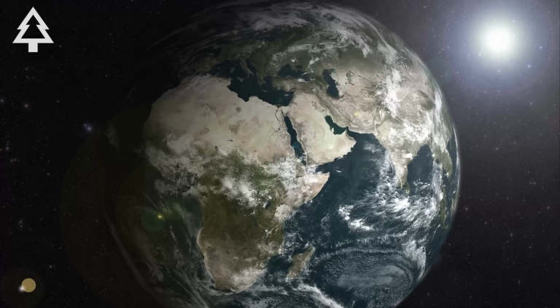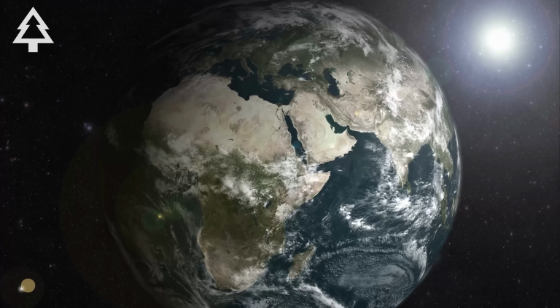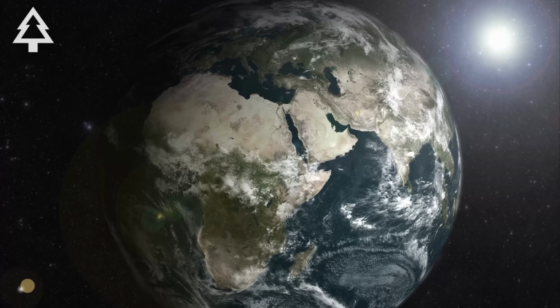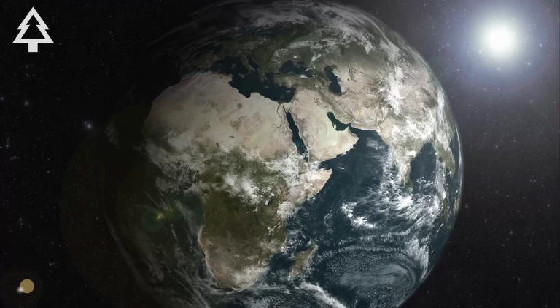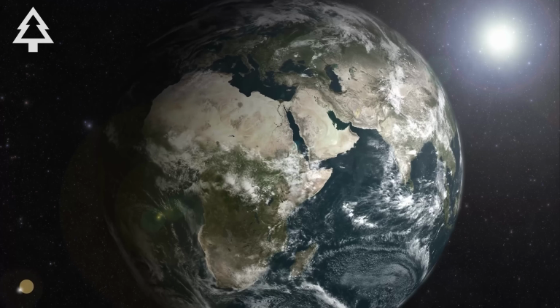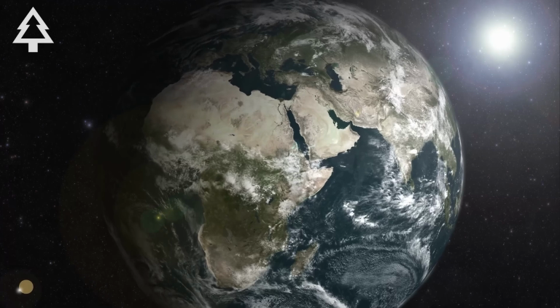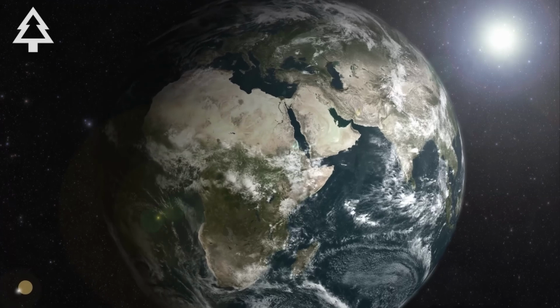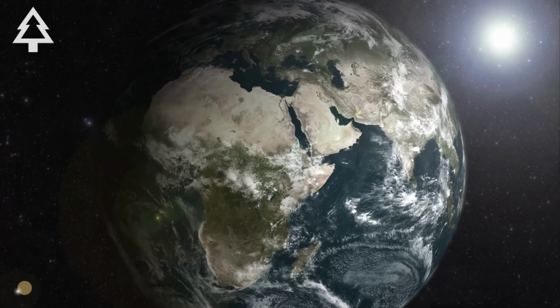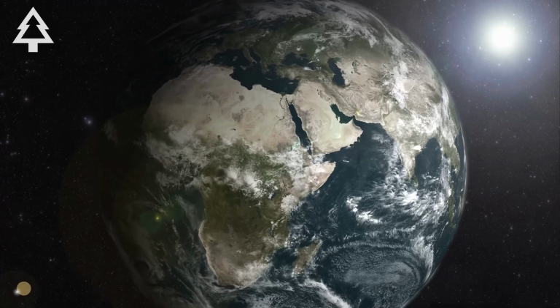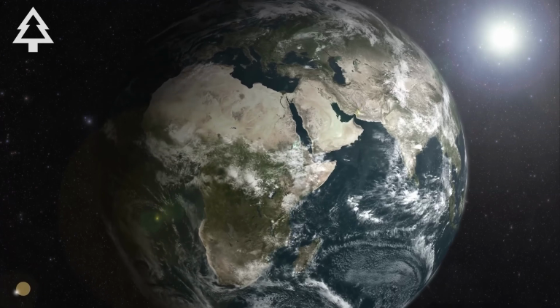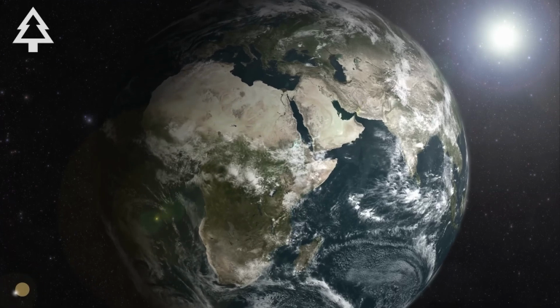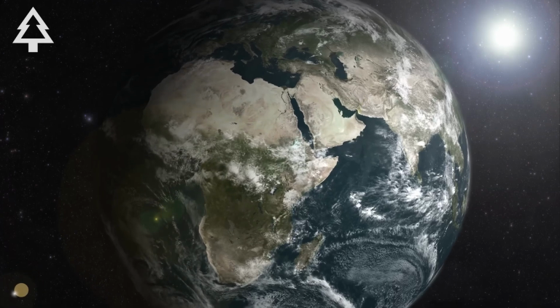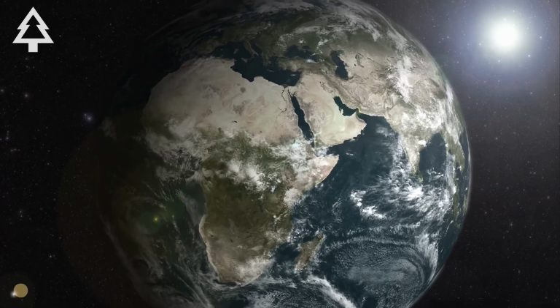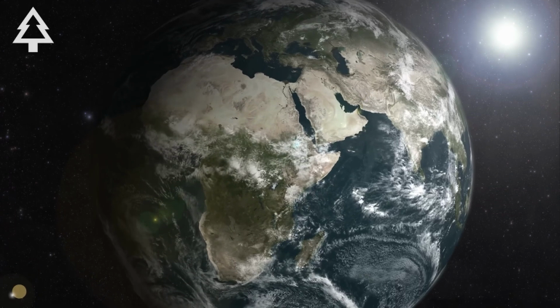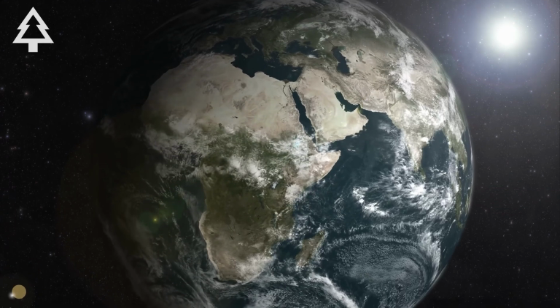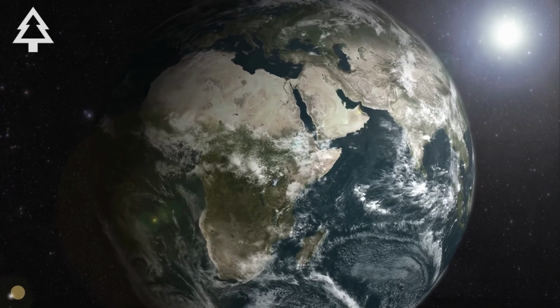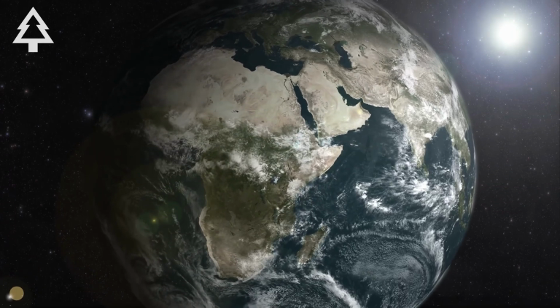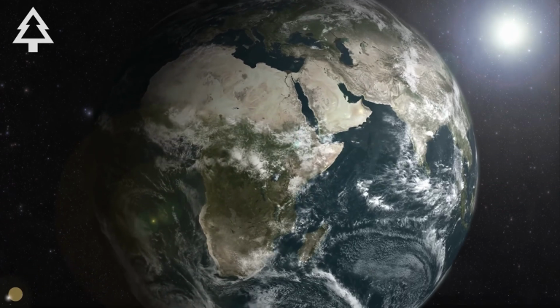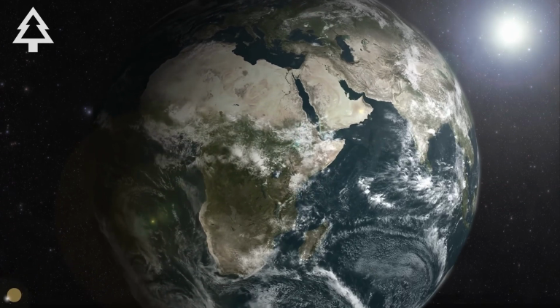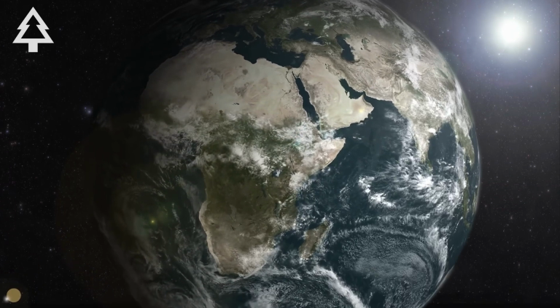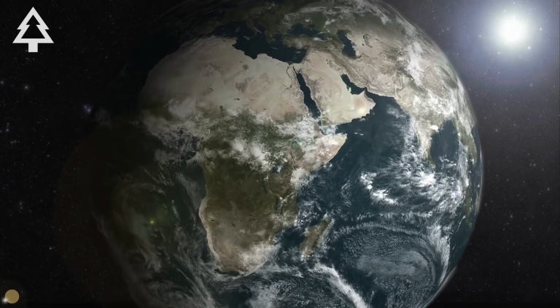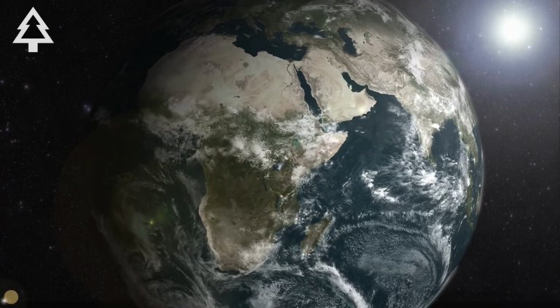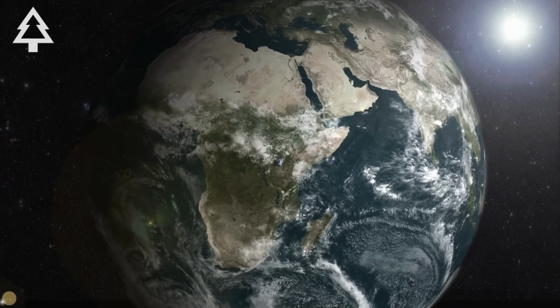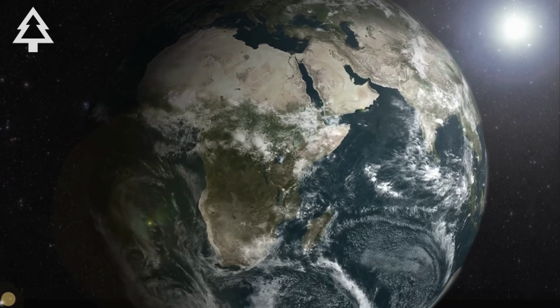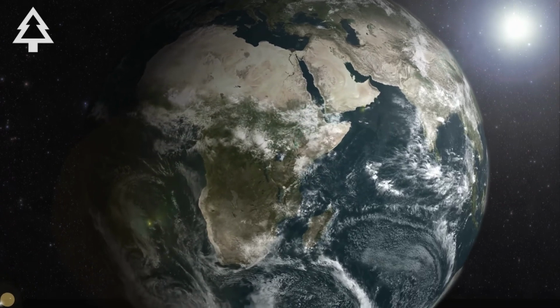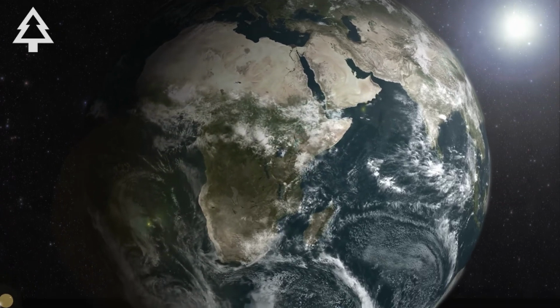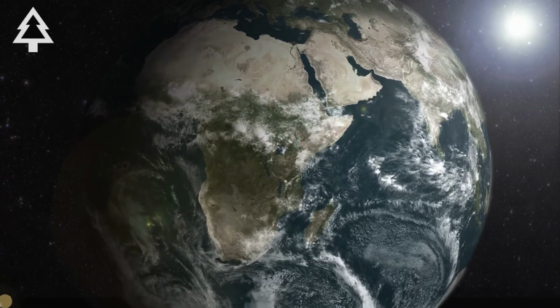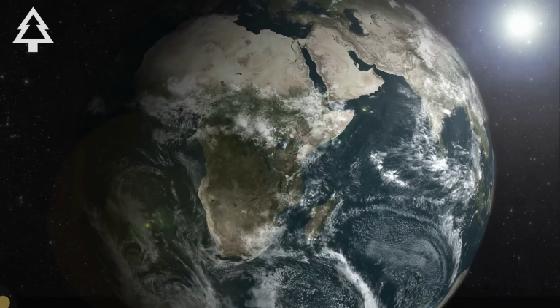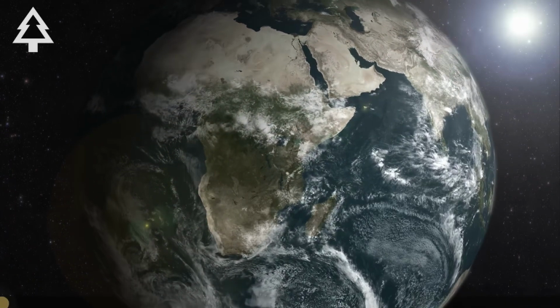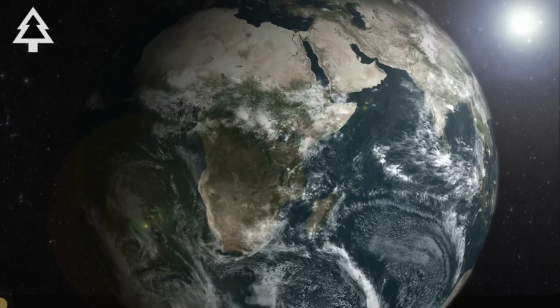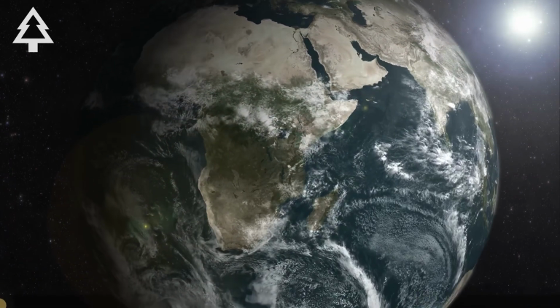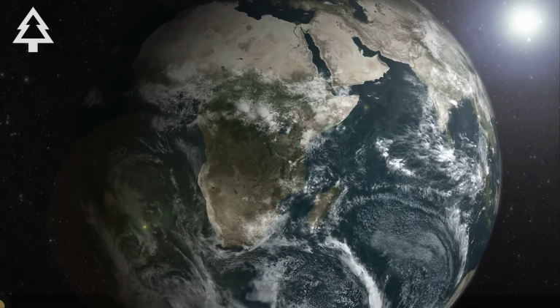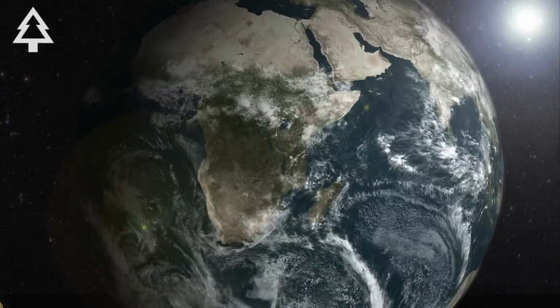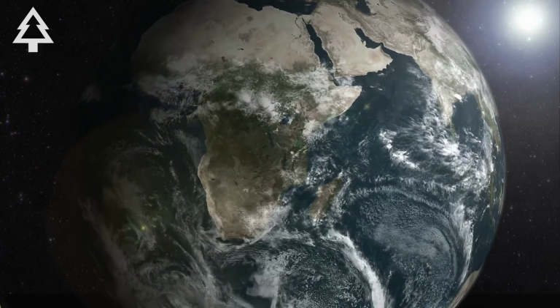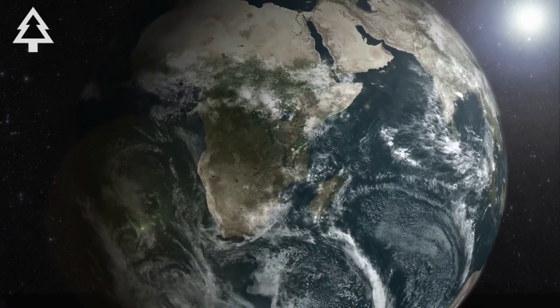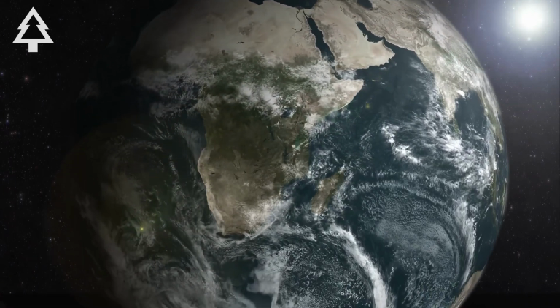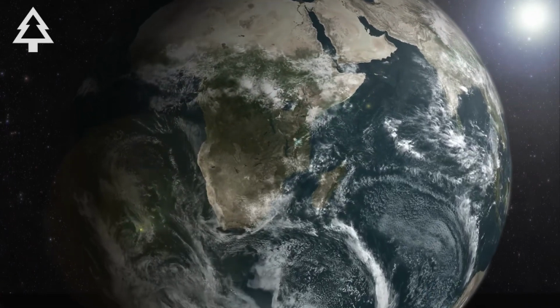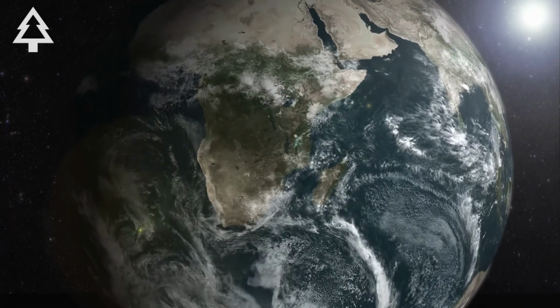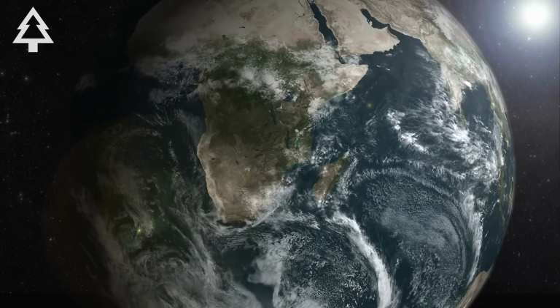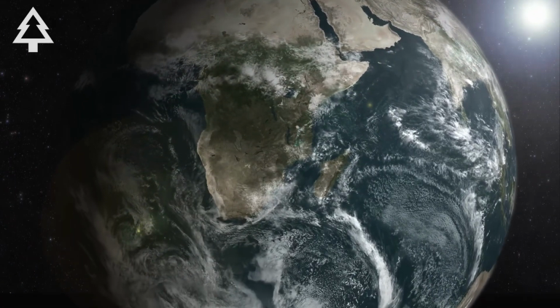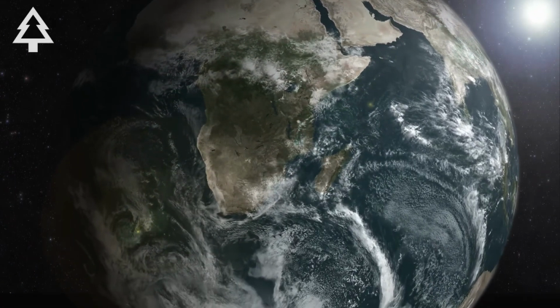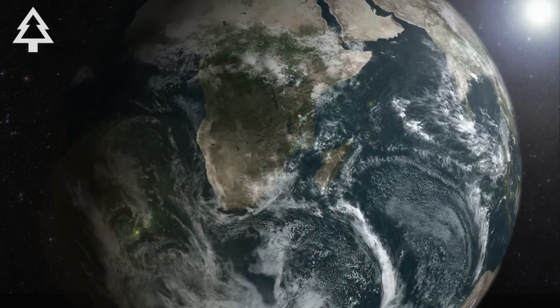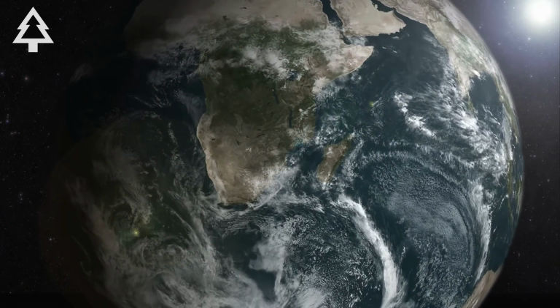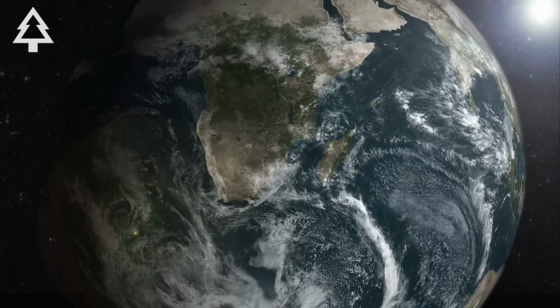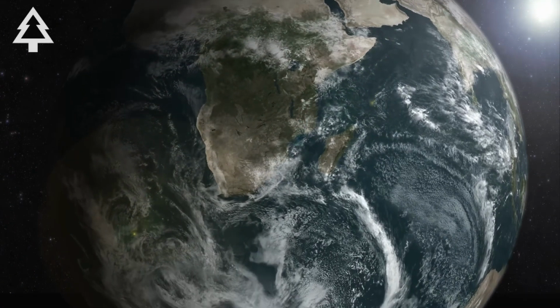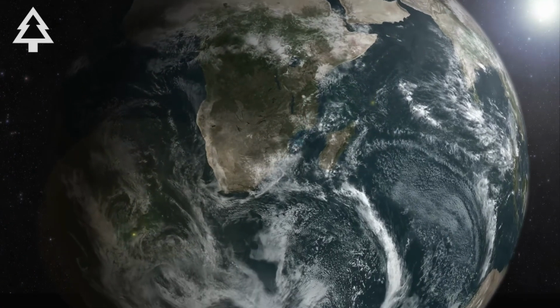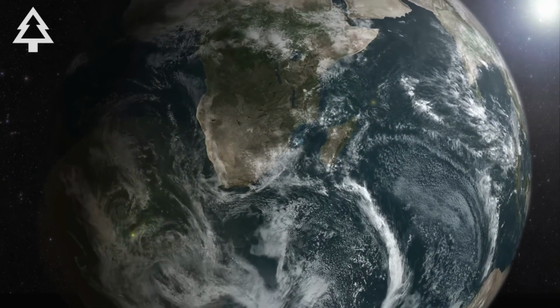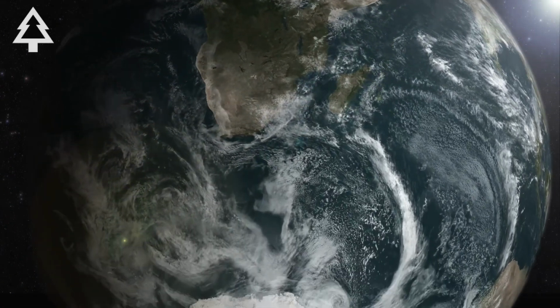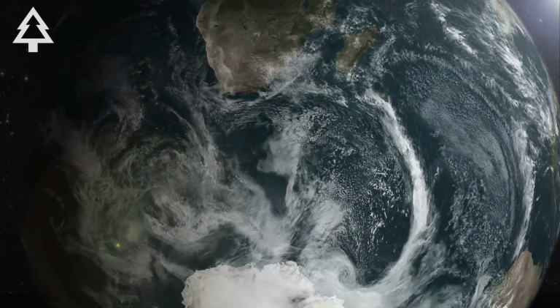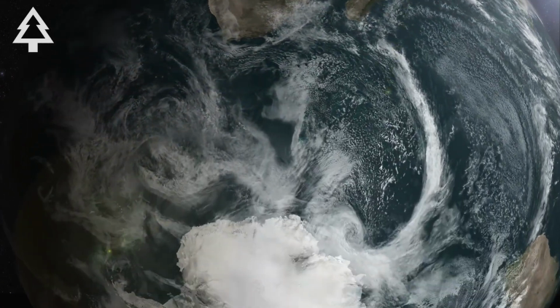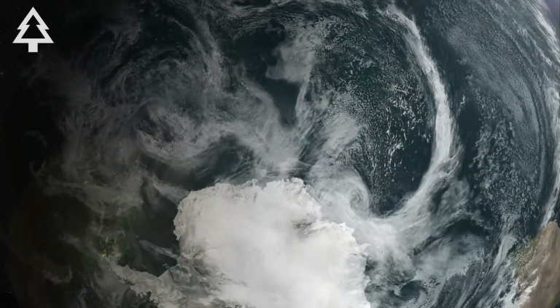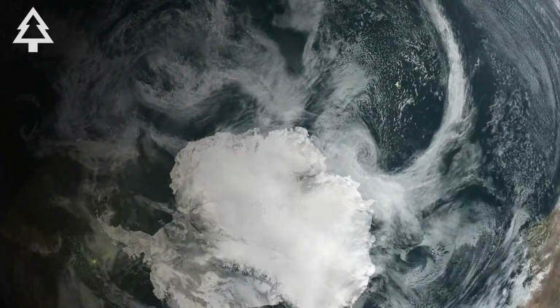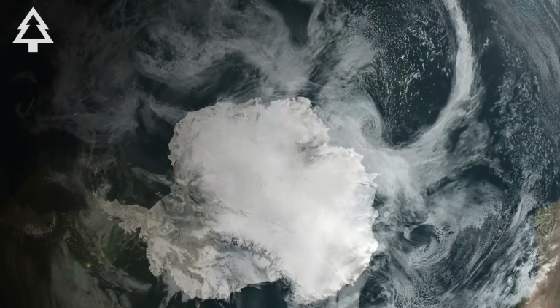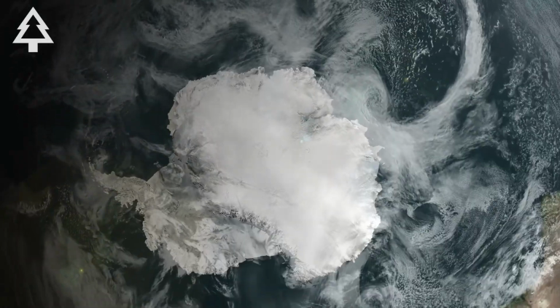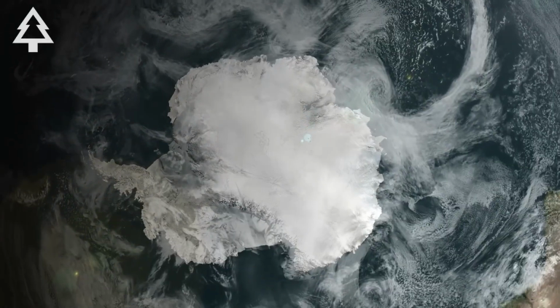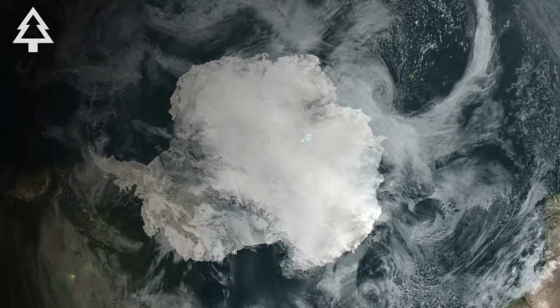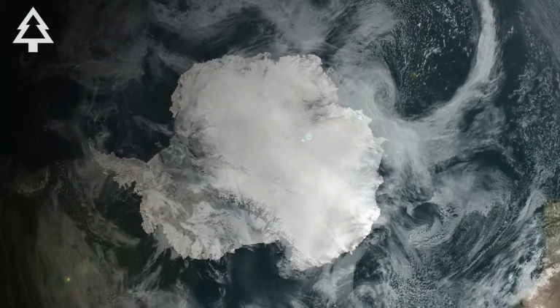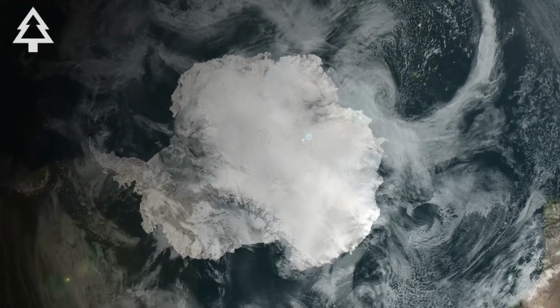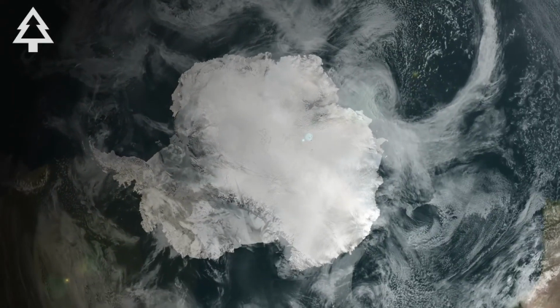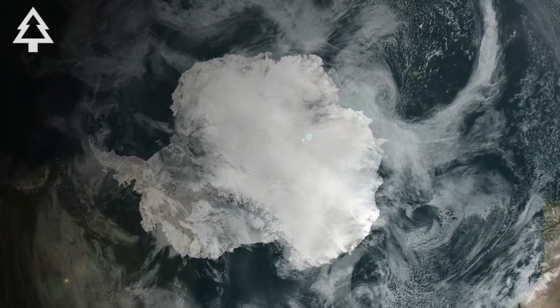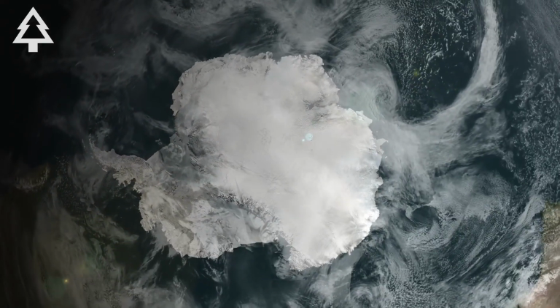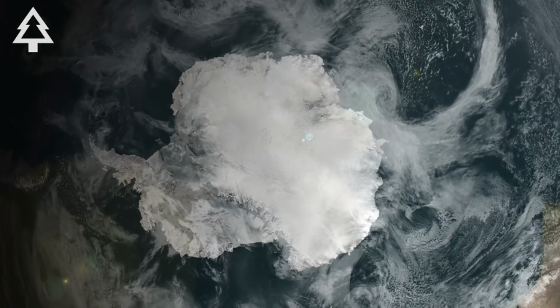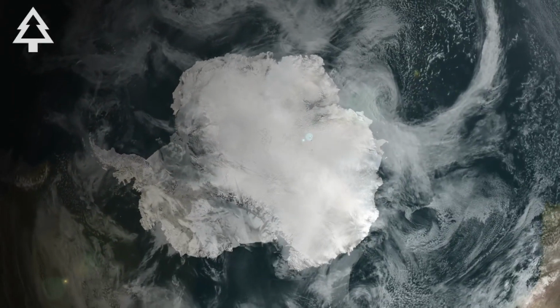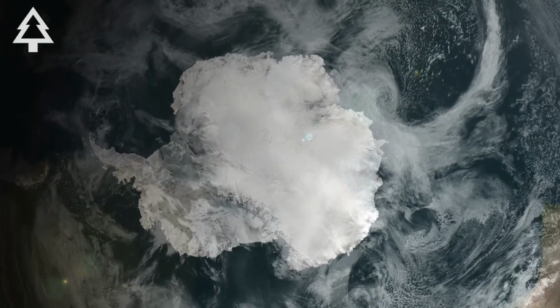In the farthest reaches of the Southern Hemisphere, beyond the shipping lanes, beyond the storm belts, there's a glacier the size of Florida.